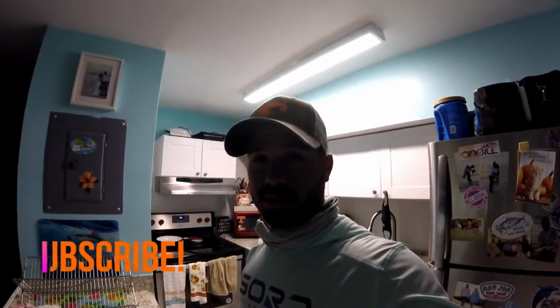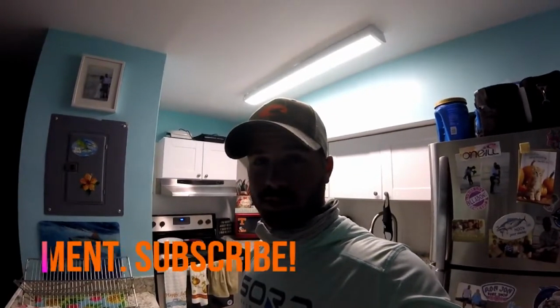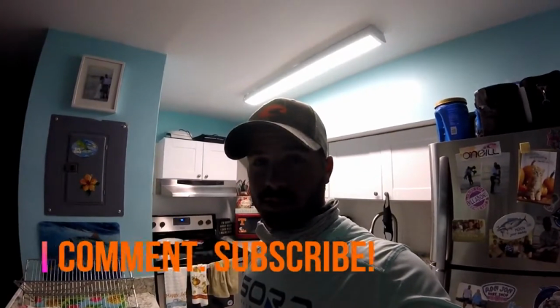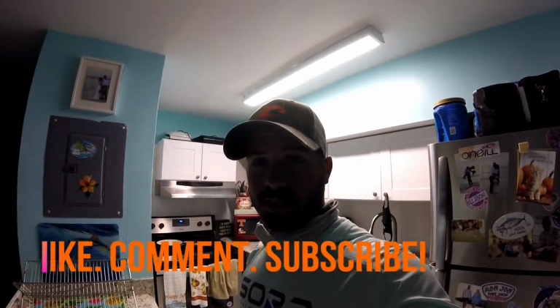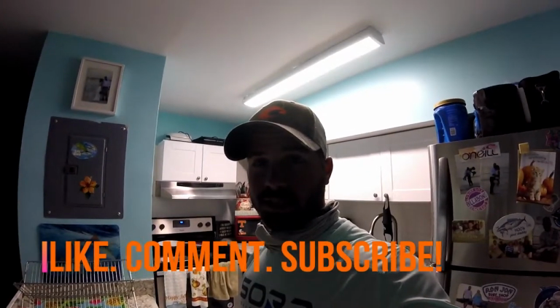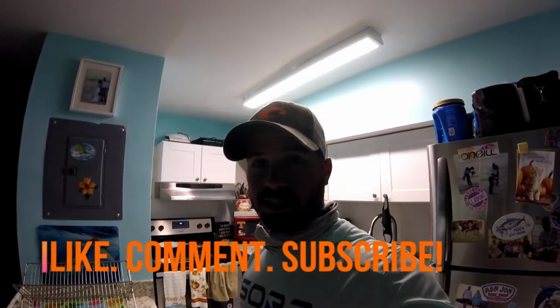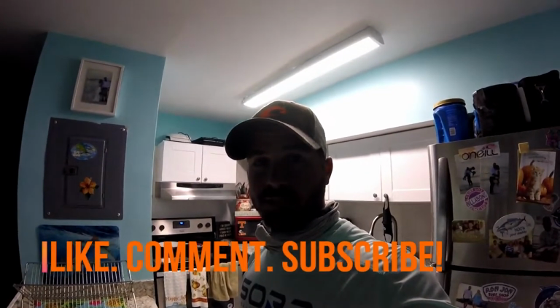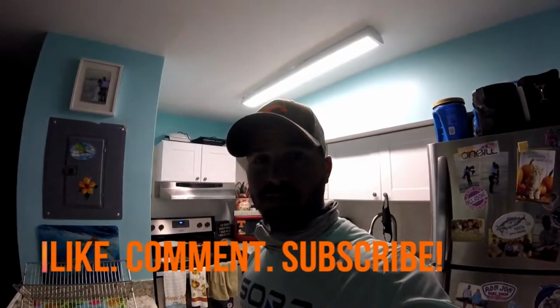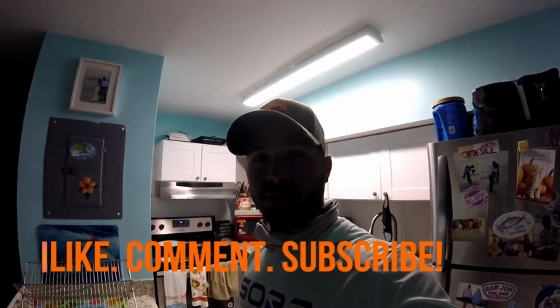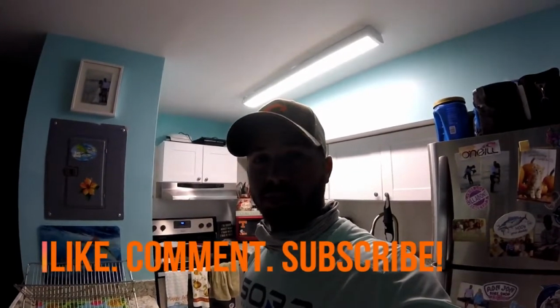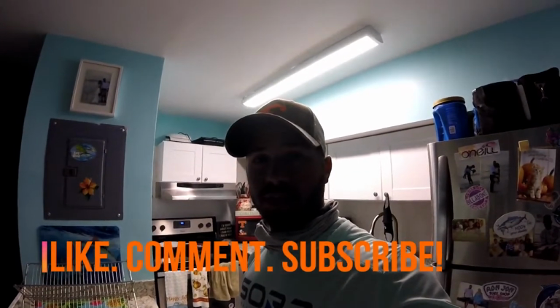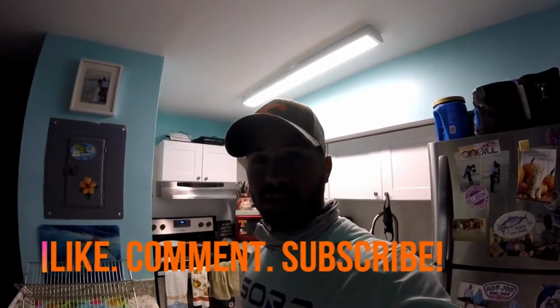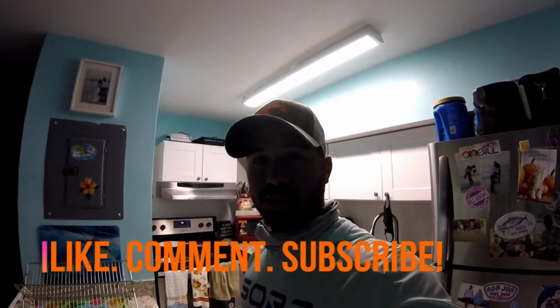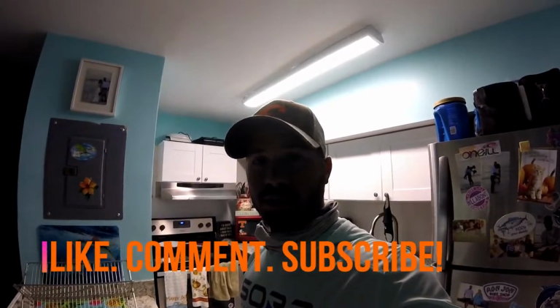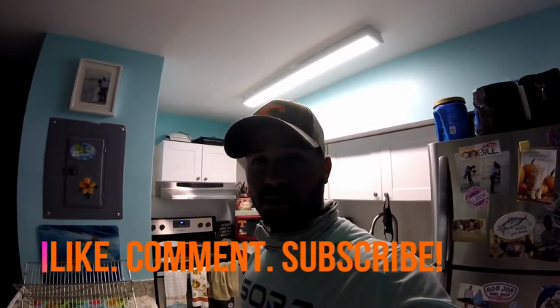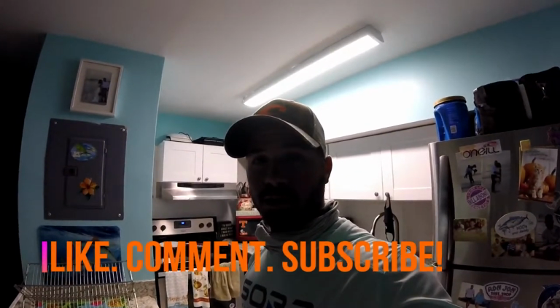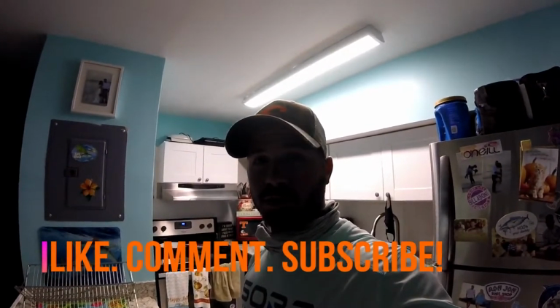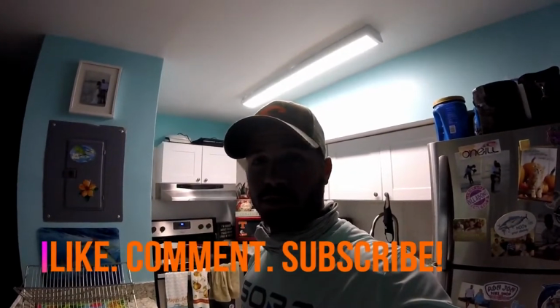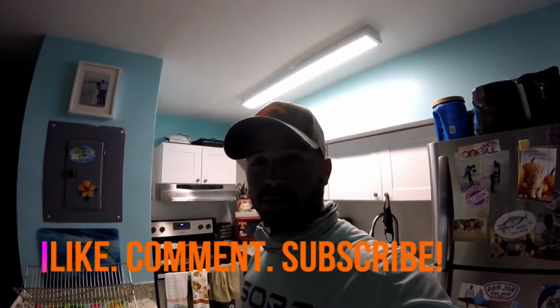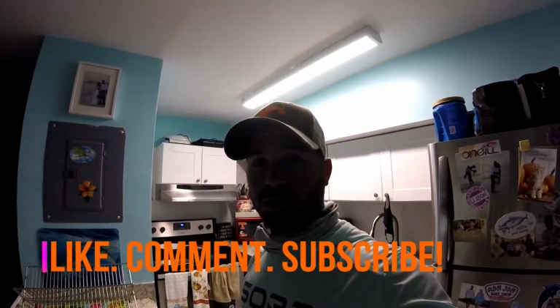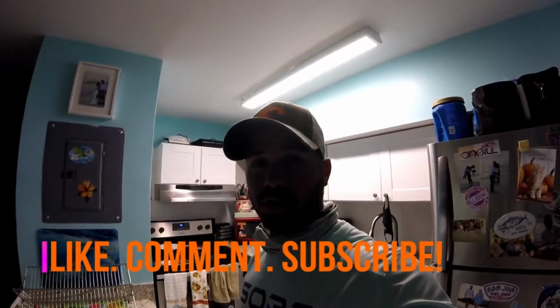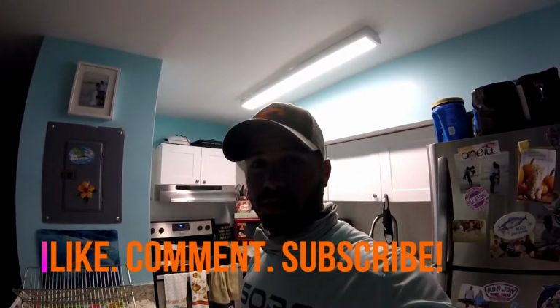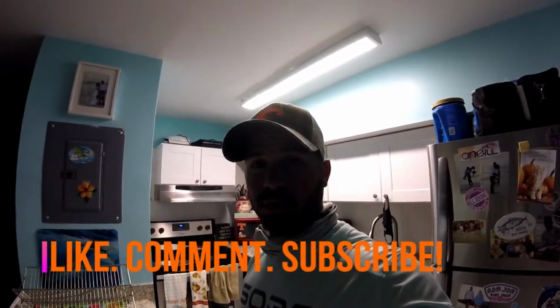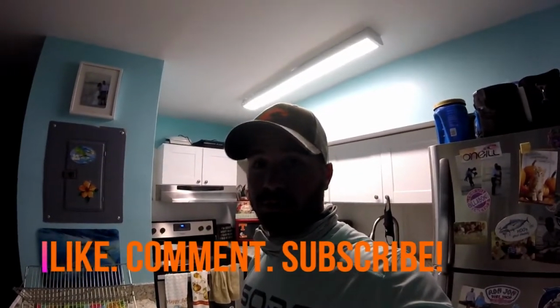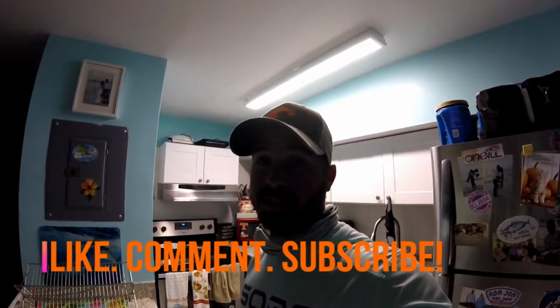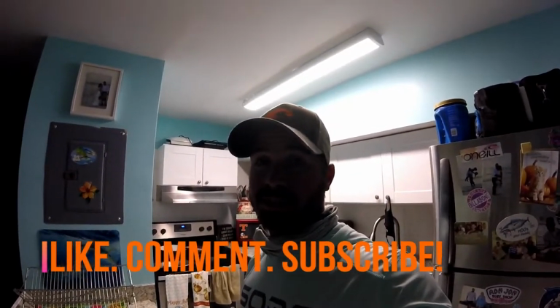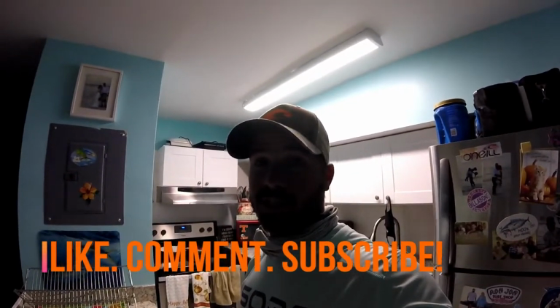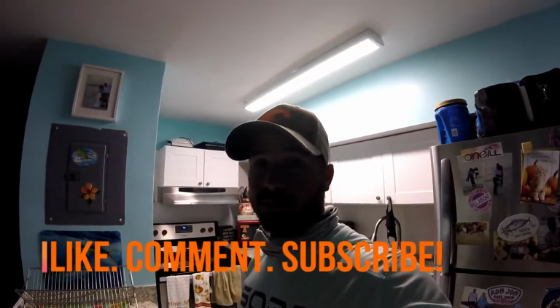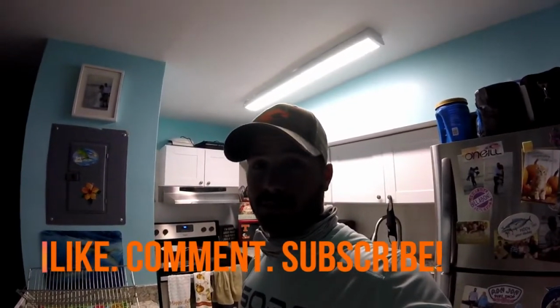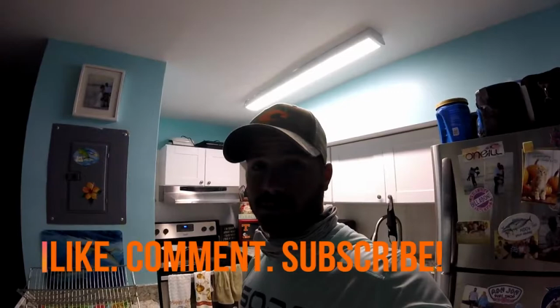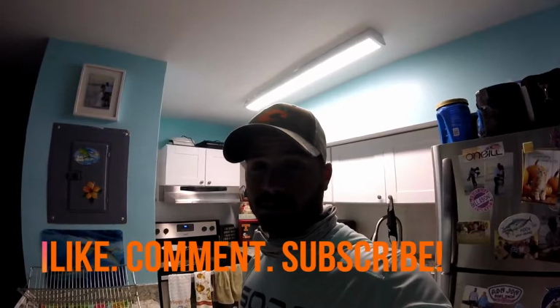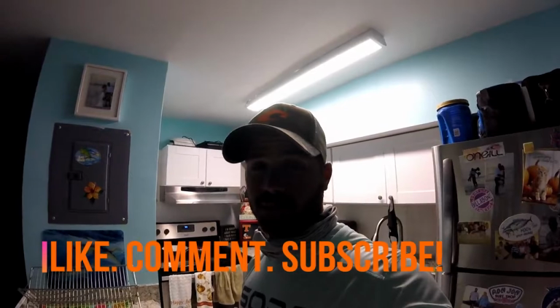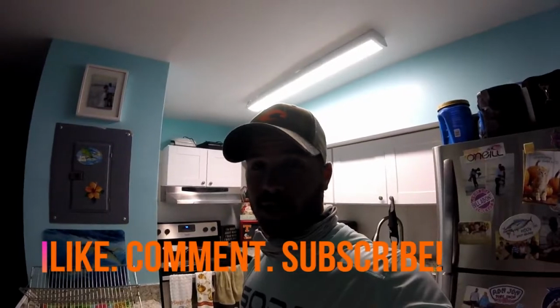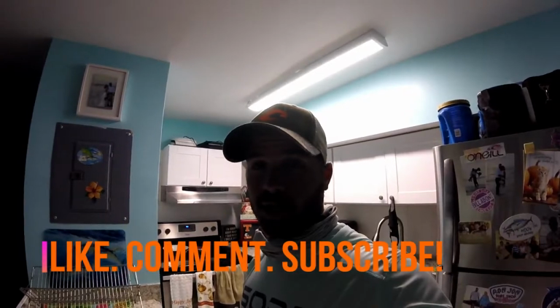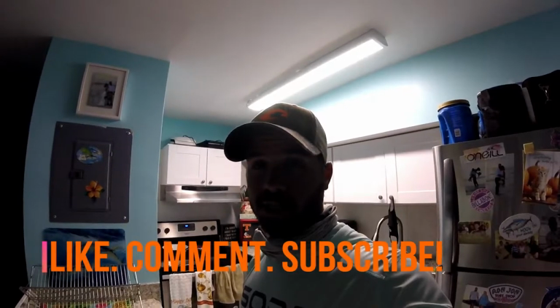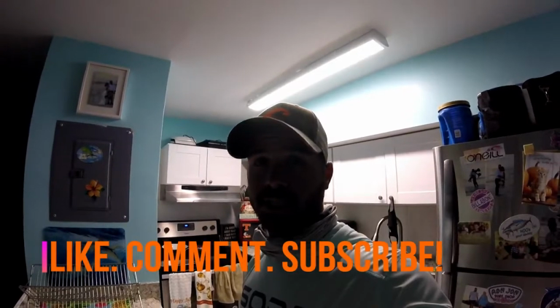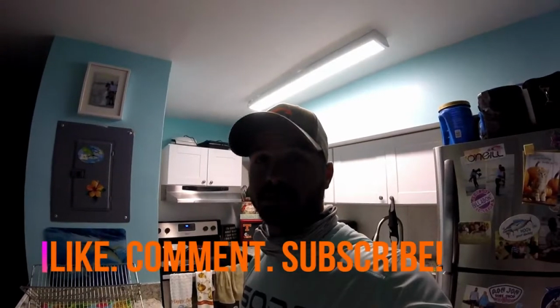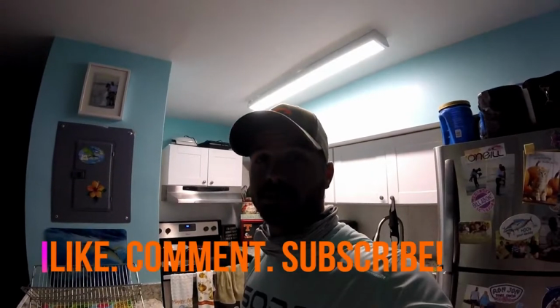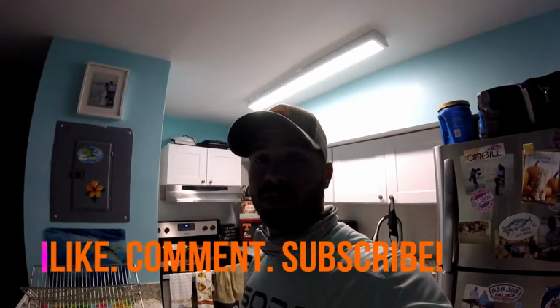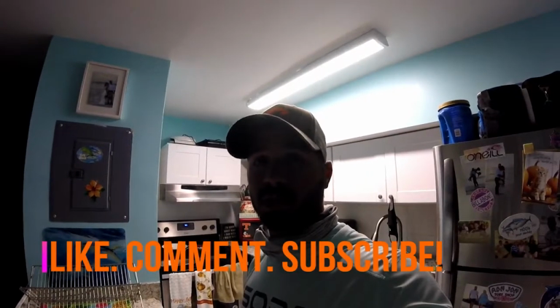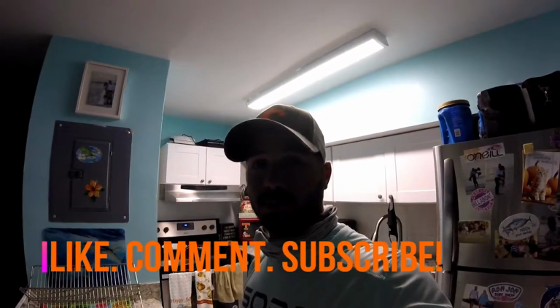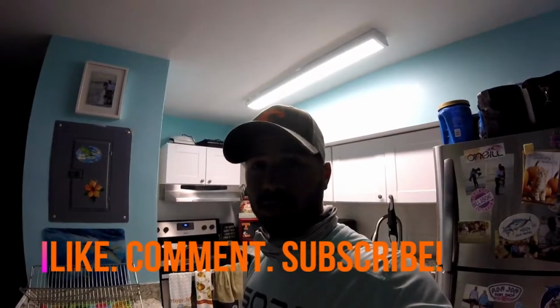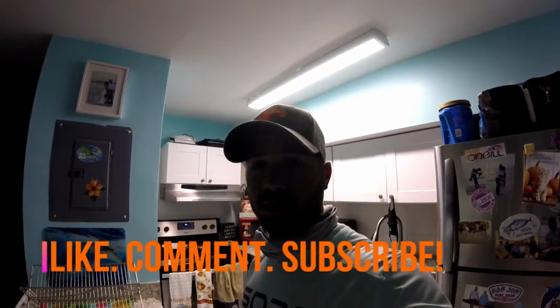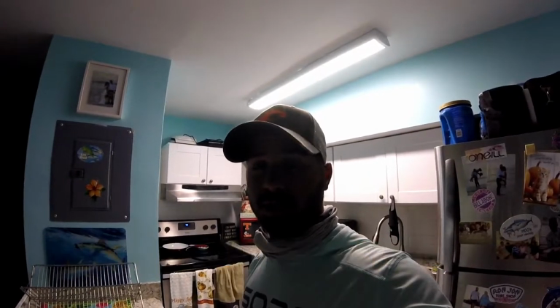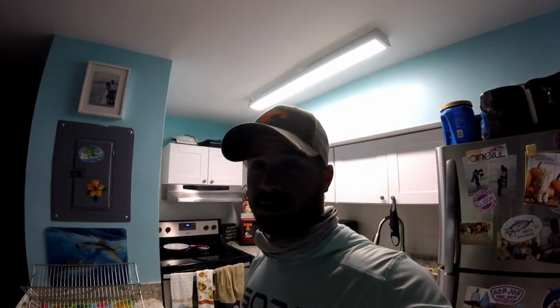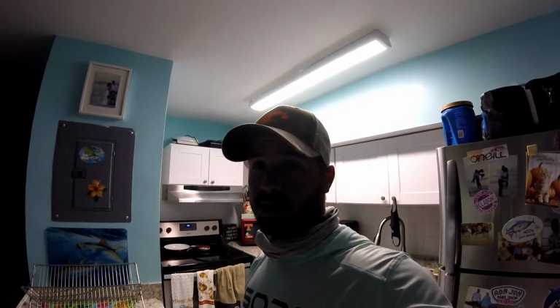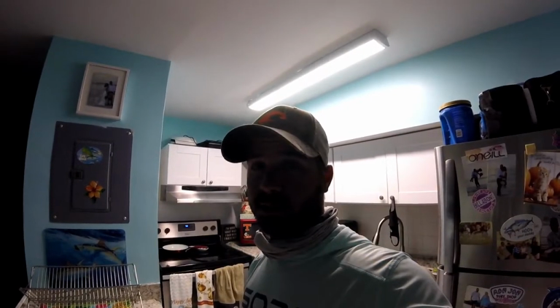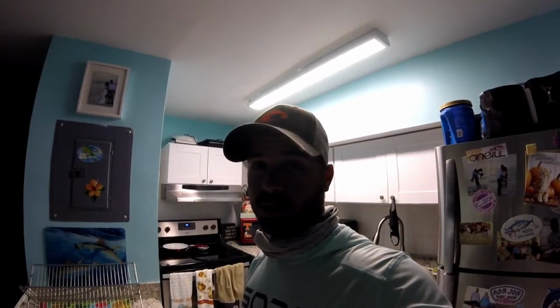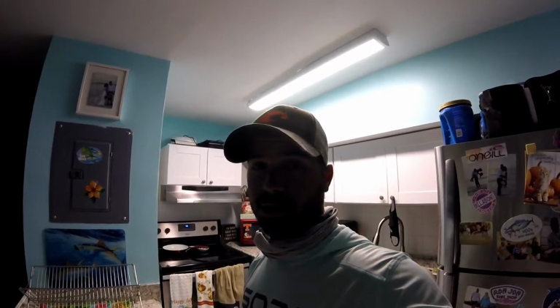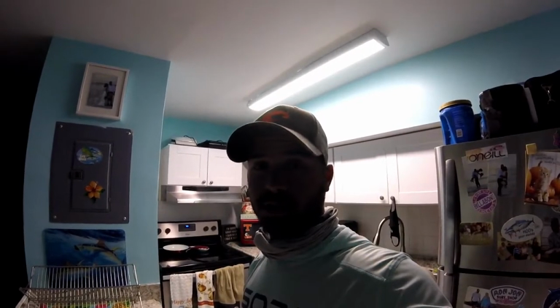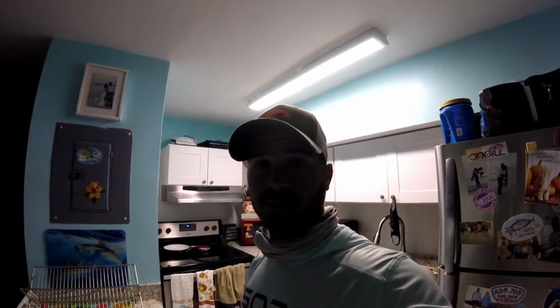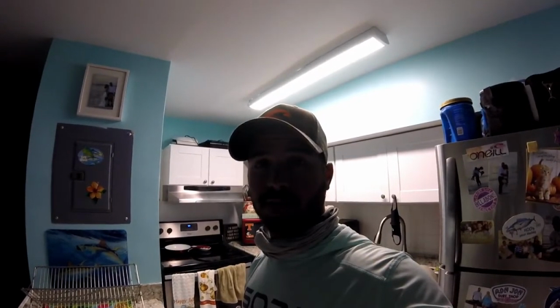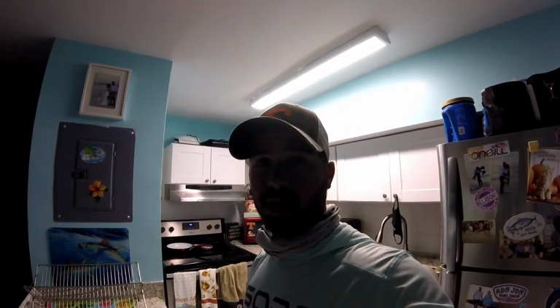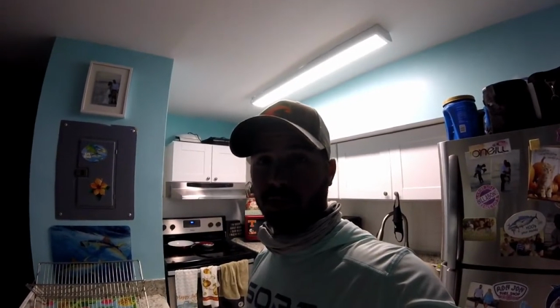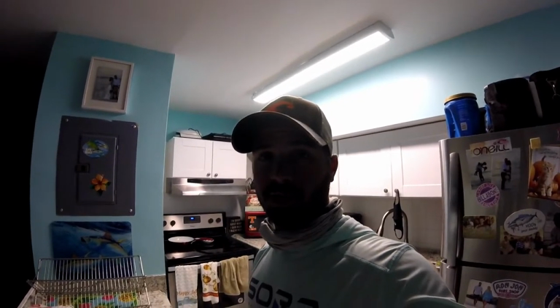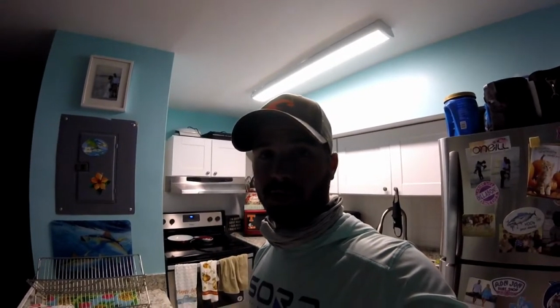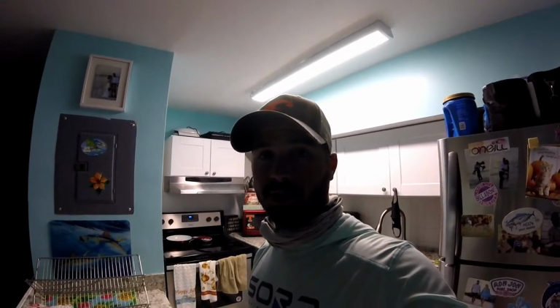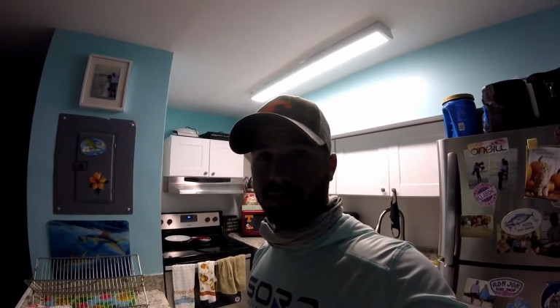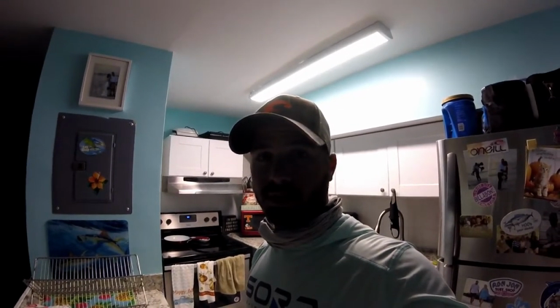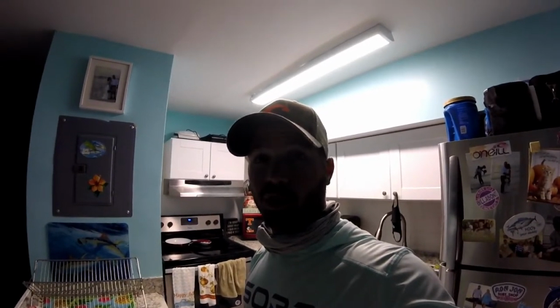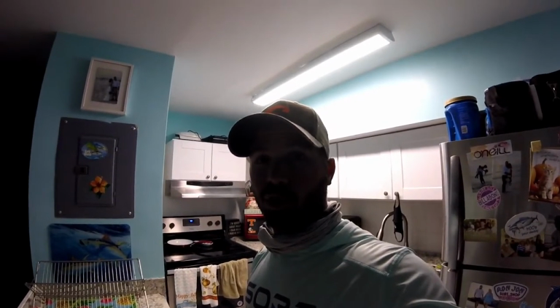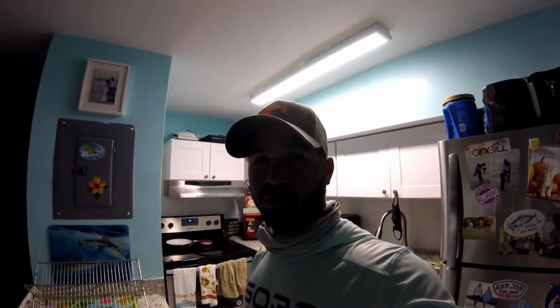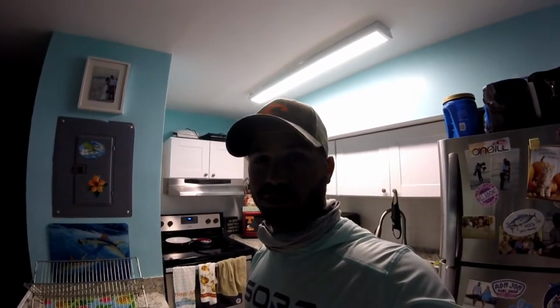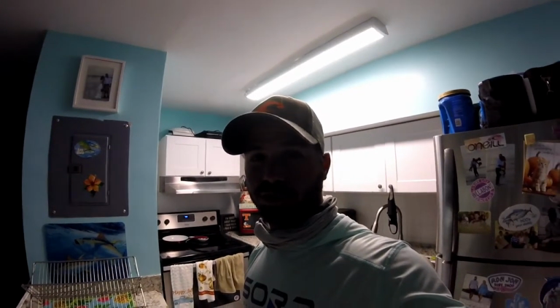Thanks guys for tuning in. Hope you enjoy. Hope this is helpful. Hit that subscribe button, hit the like button, leave a comment. Hope you enjoy.